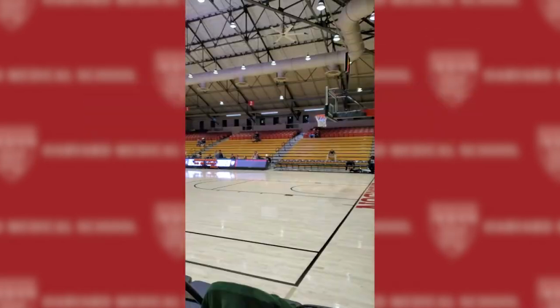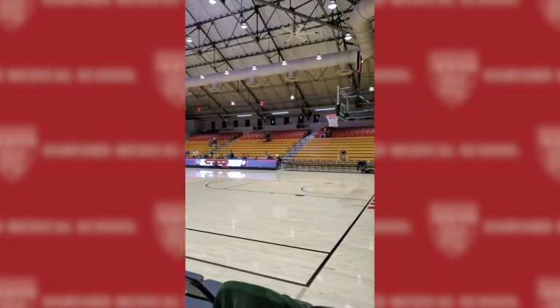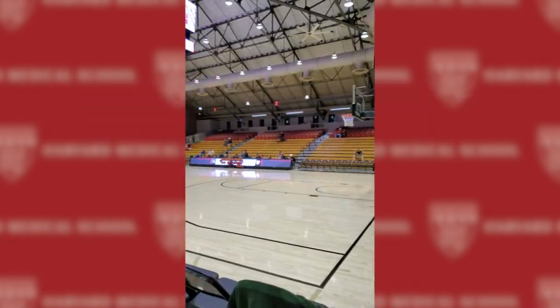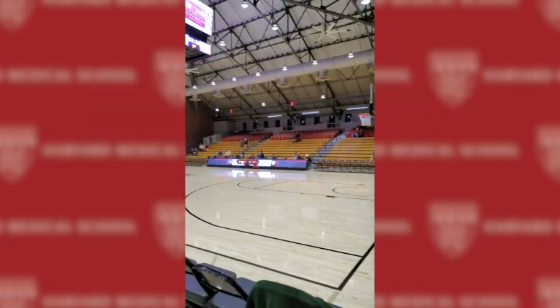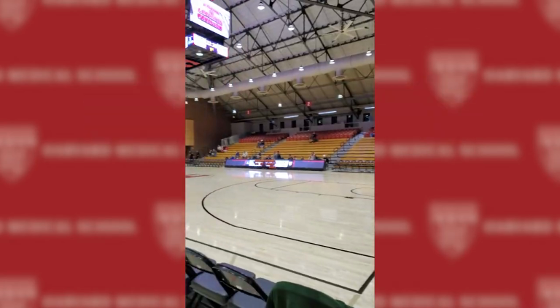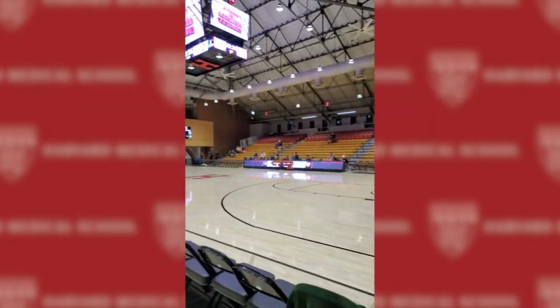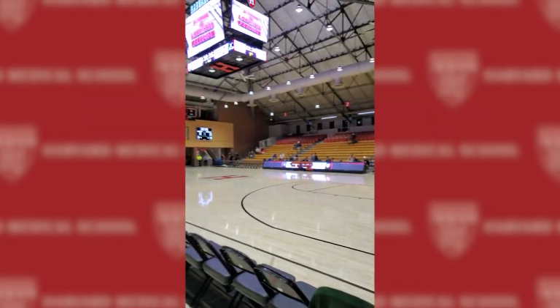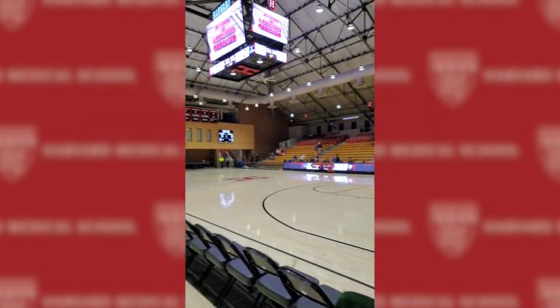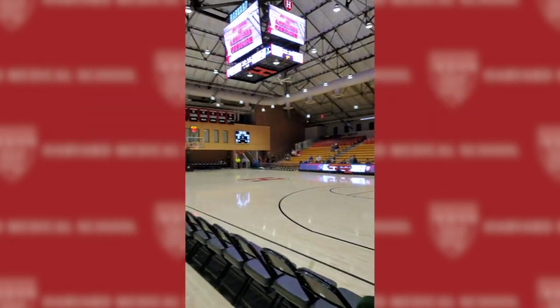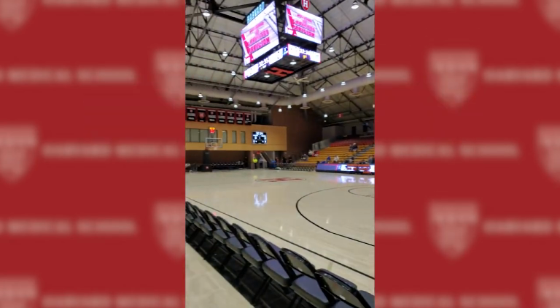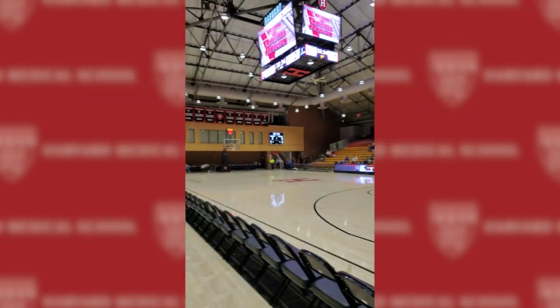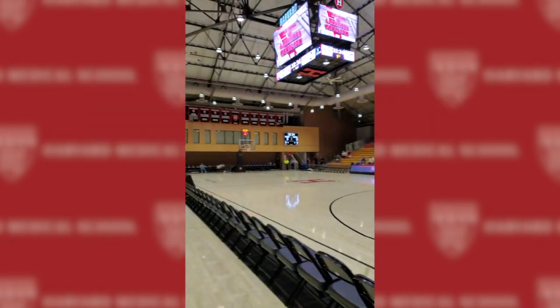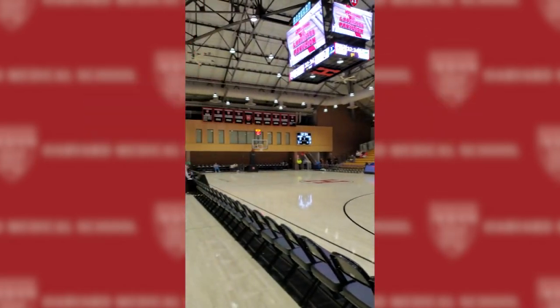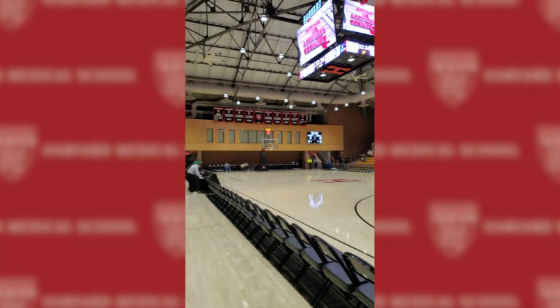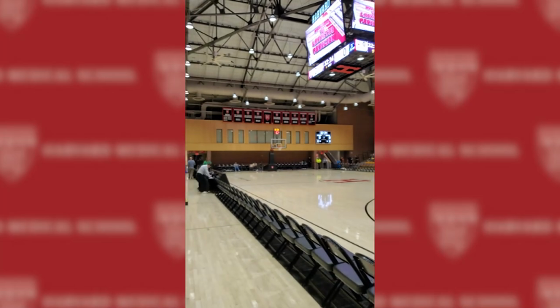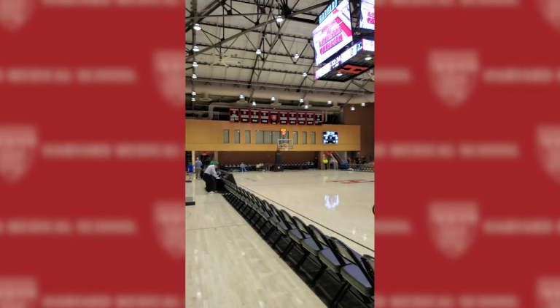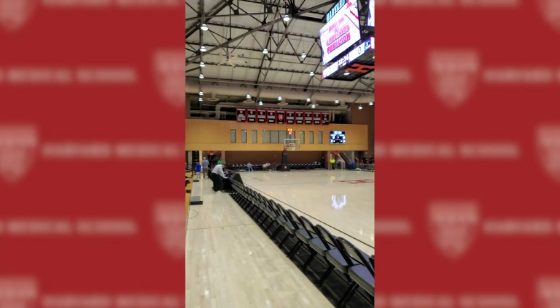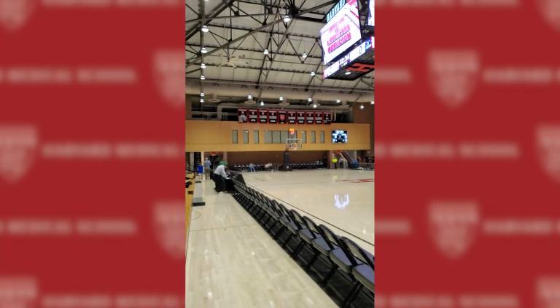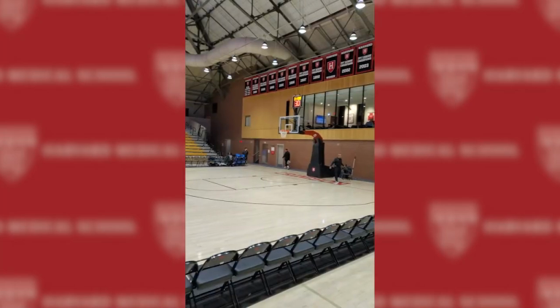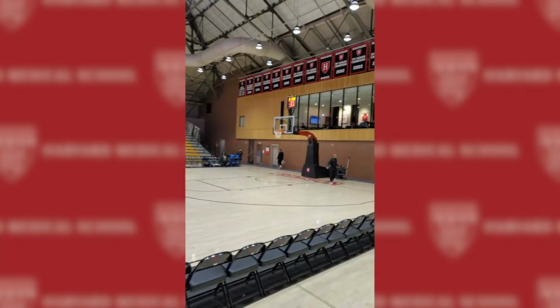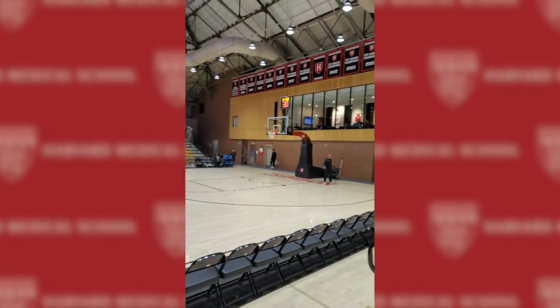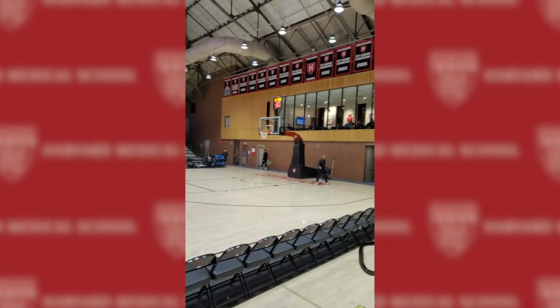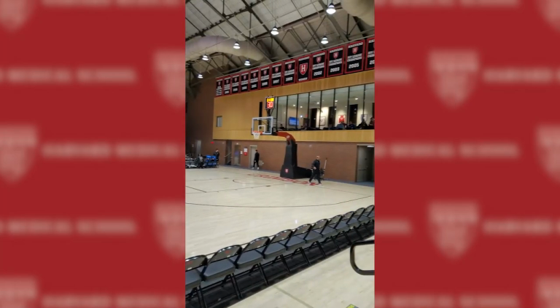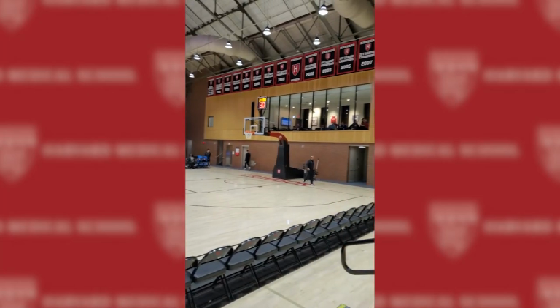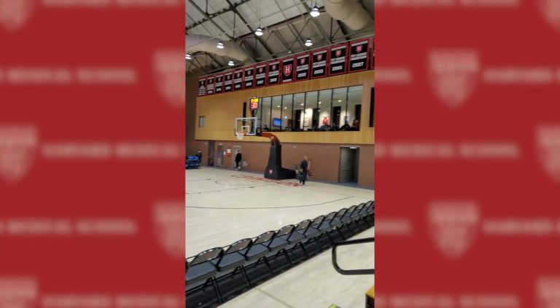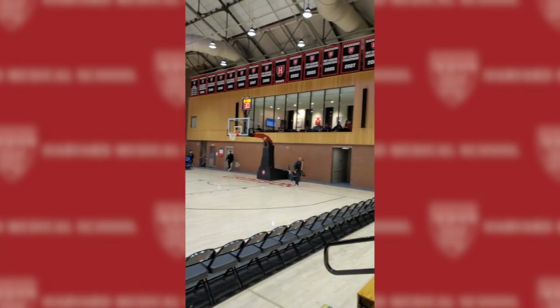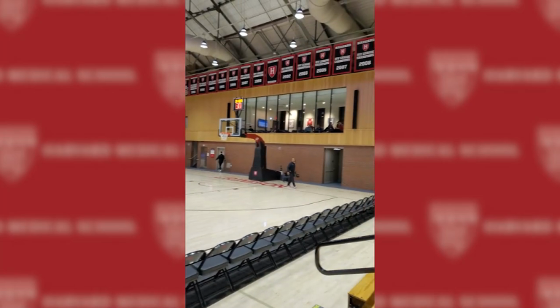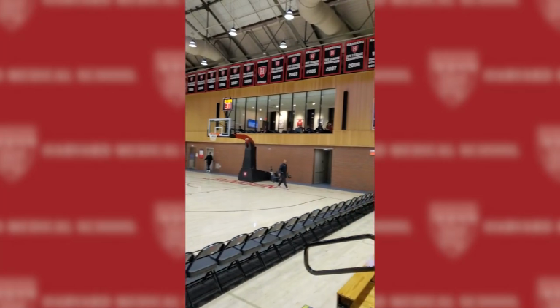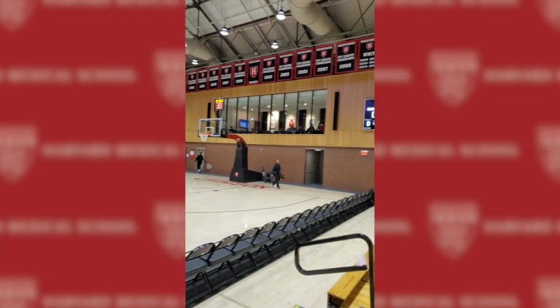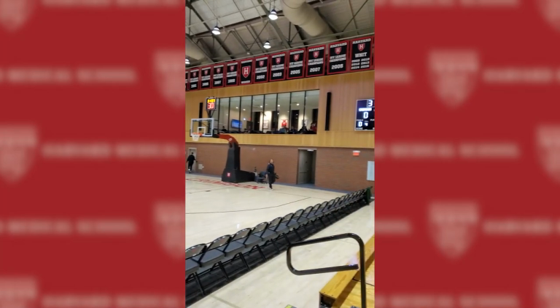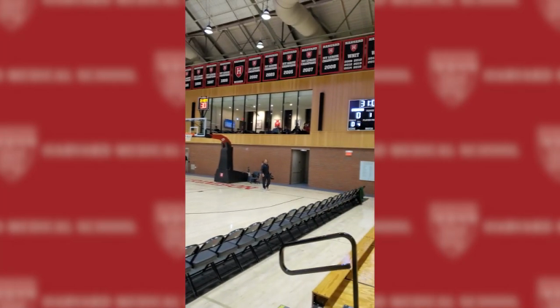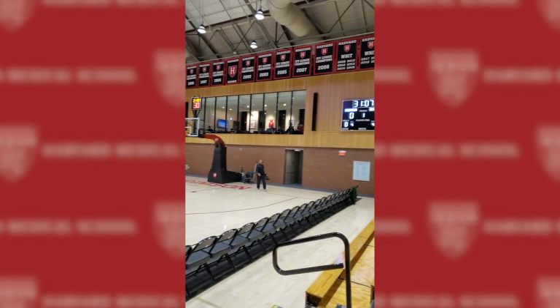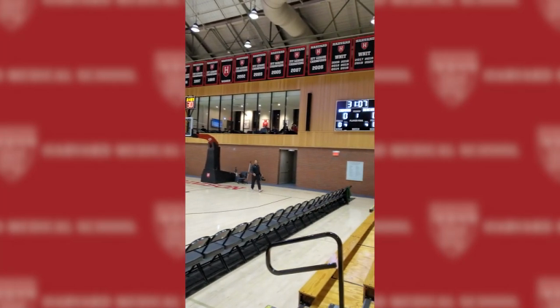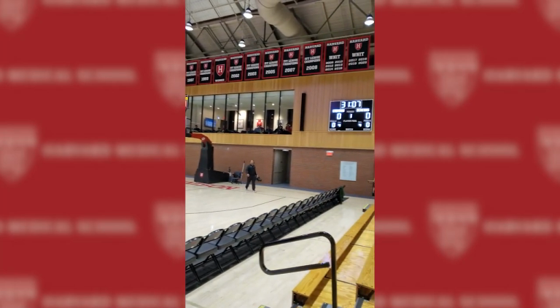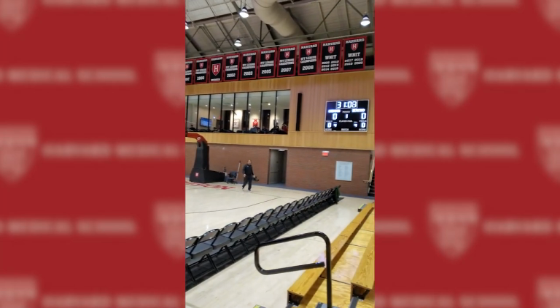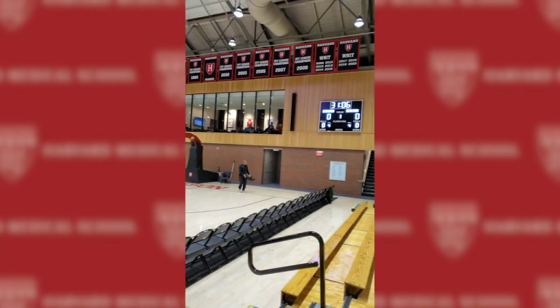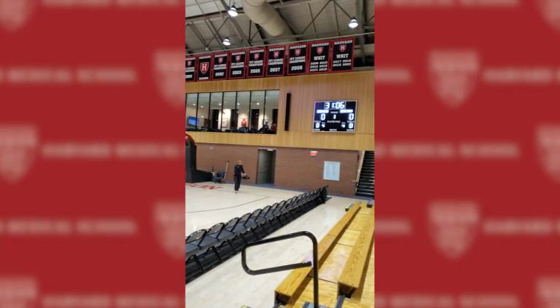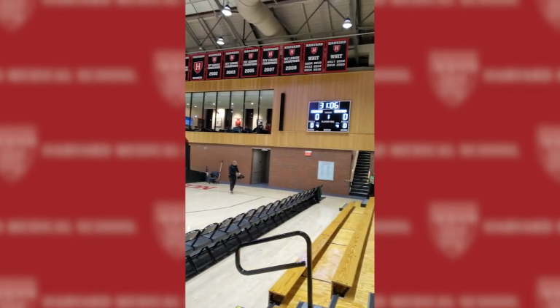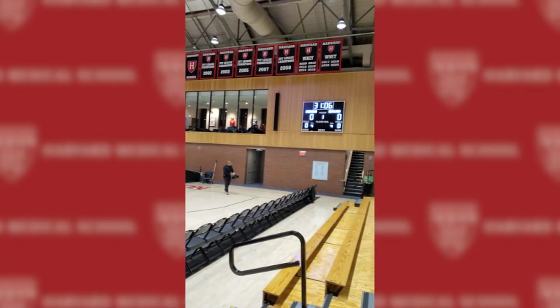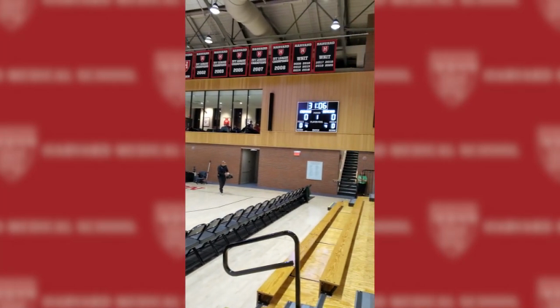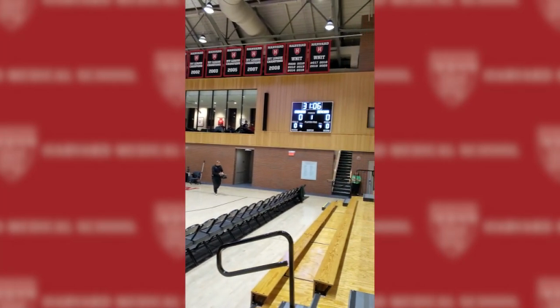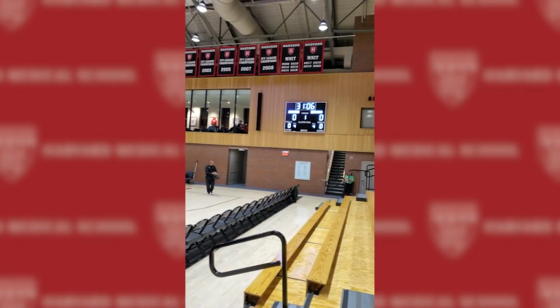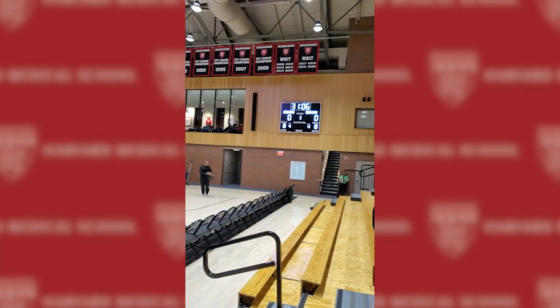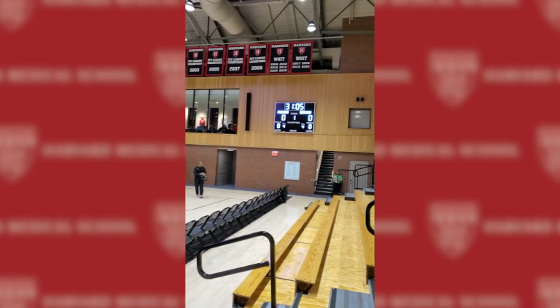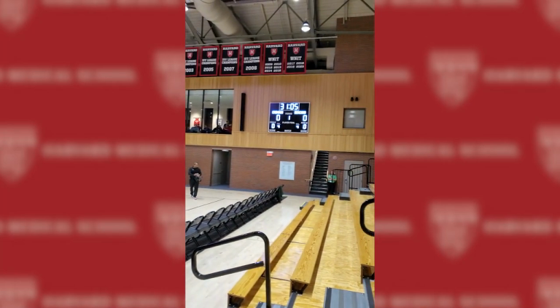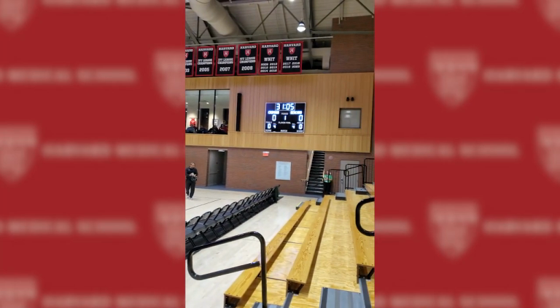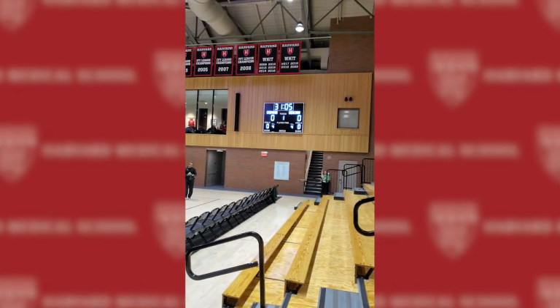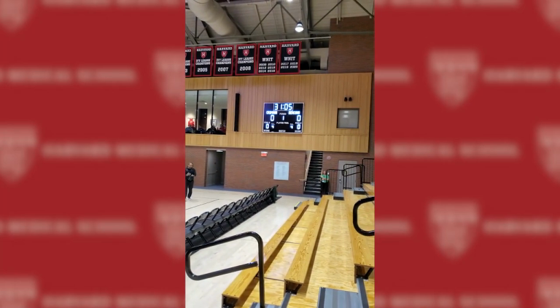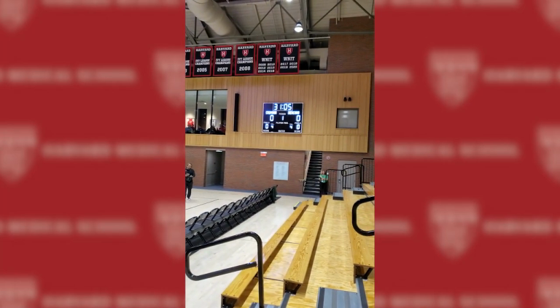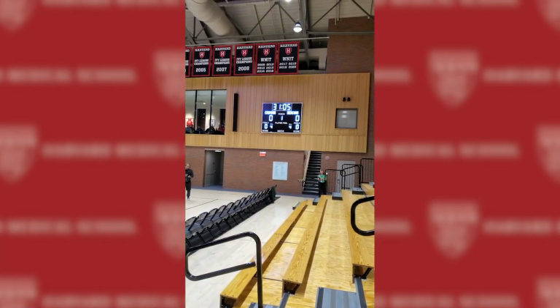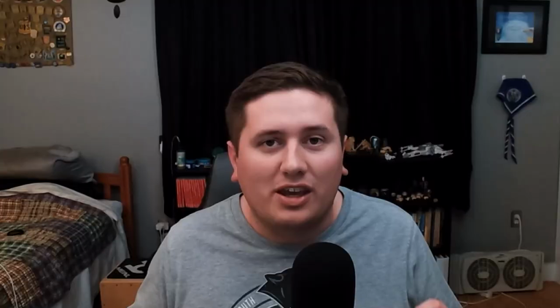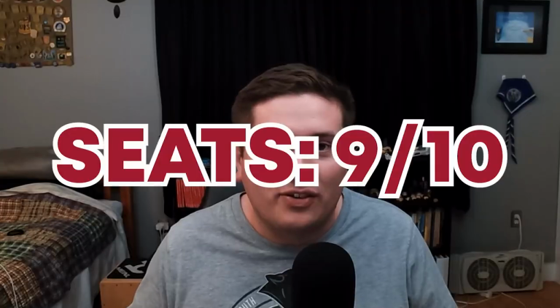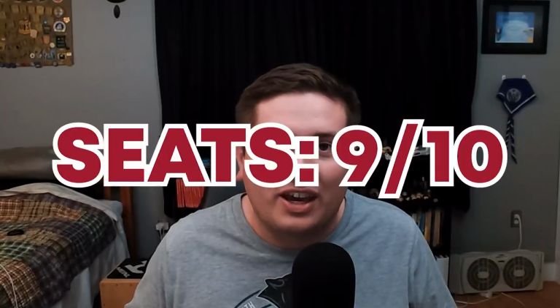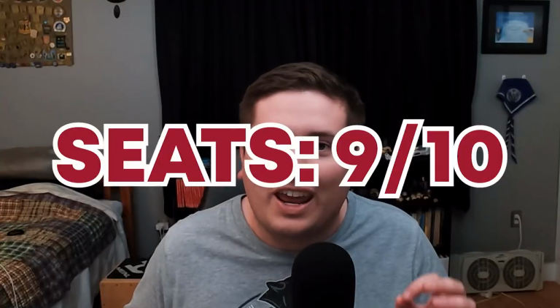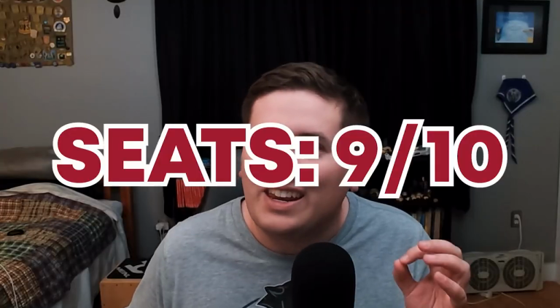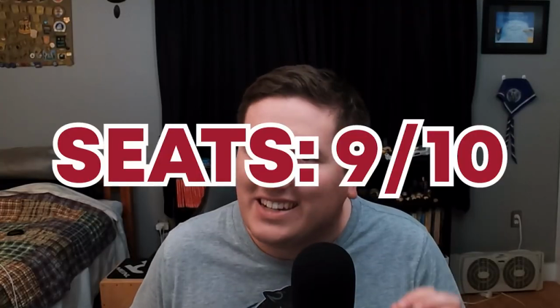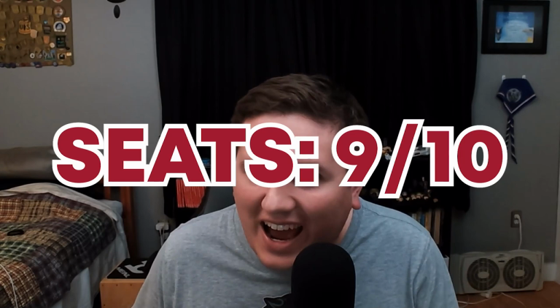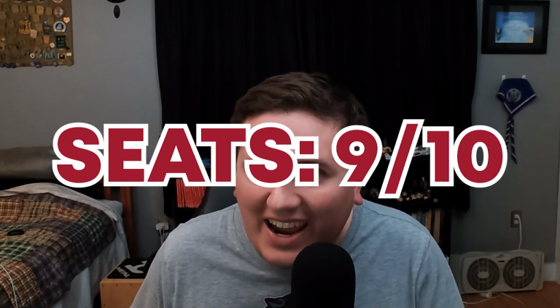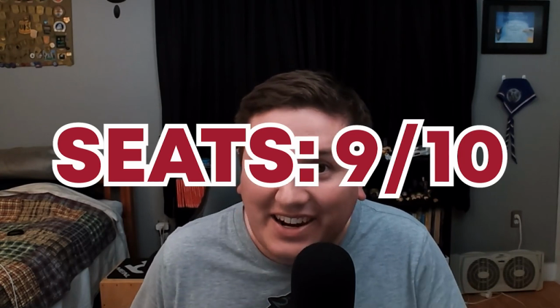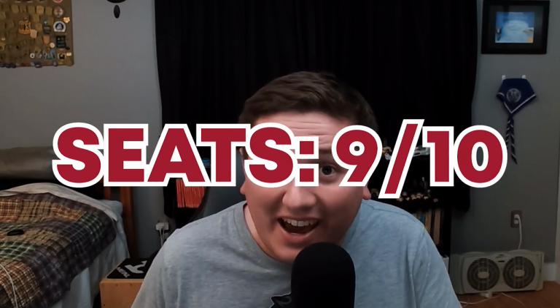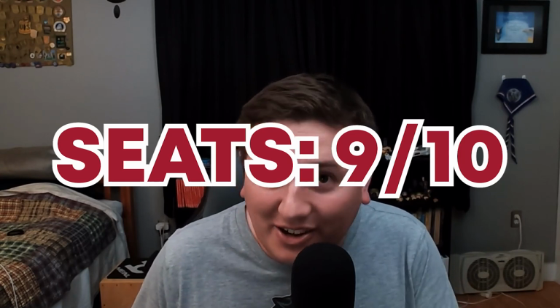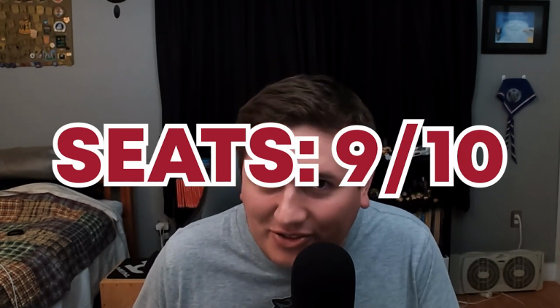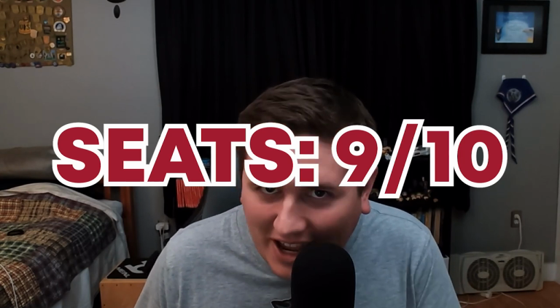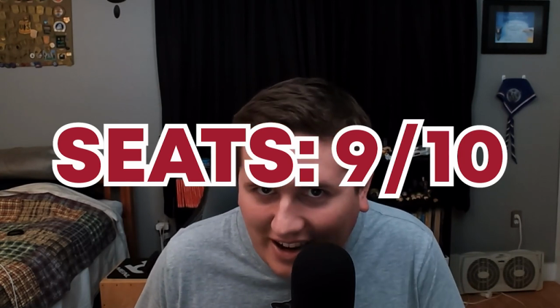There also wasn't a bad seat in the house. It felt like wherever you sat you were going to have a fantastic view, giving it a 9 out of 10.